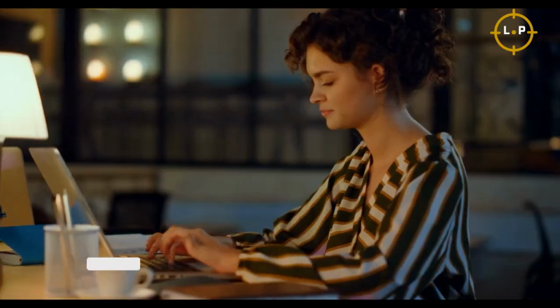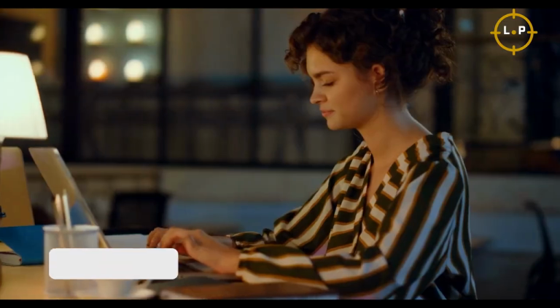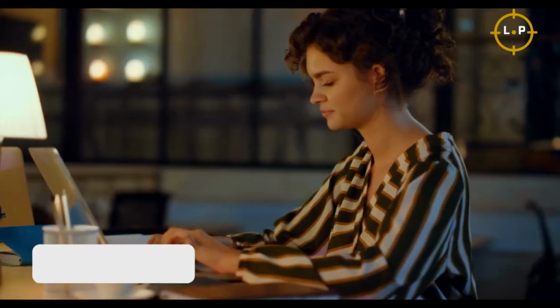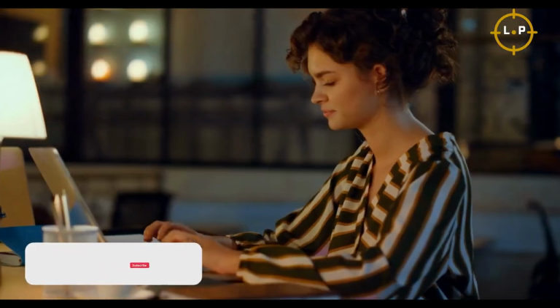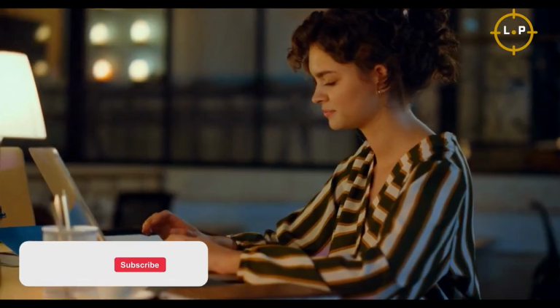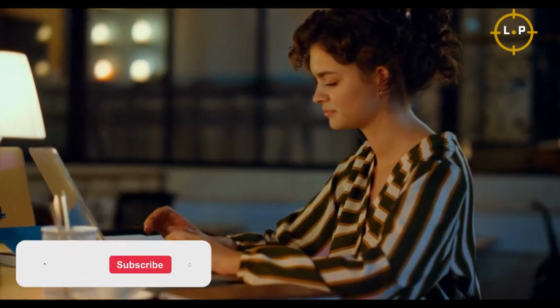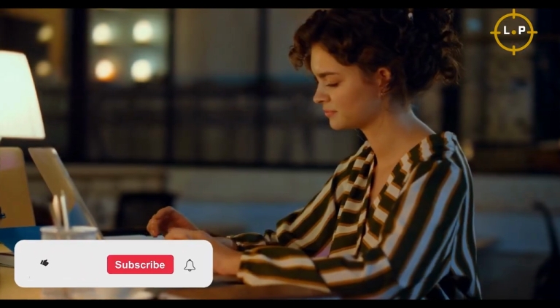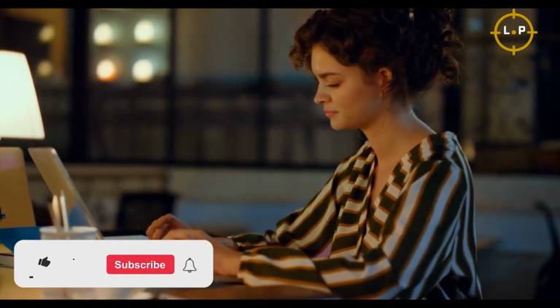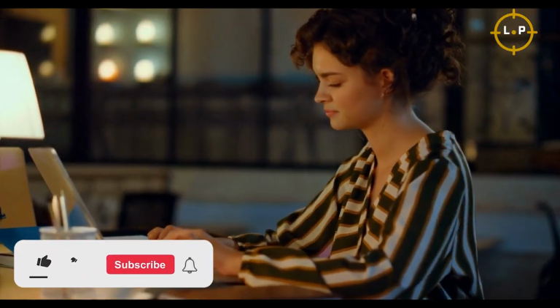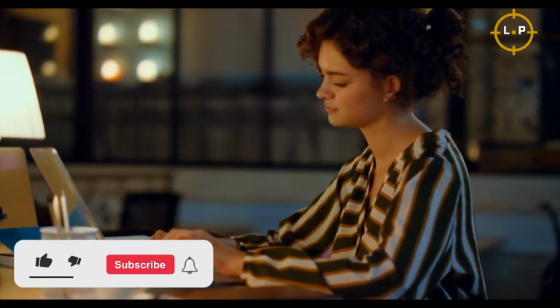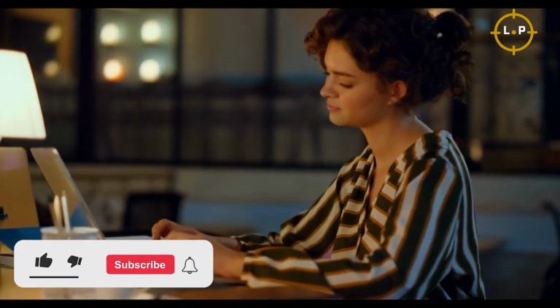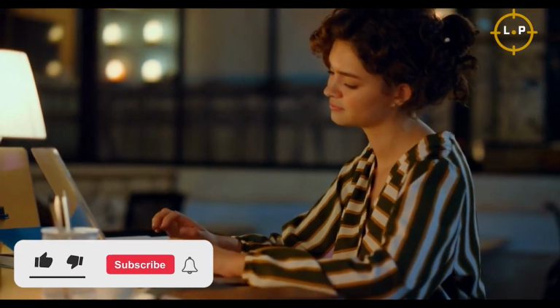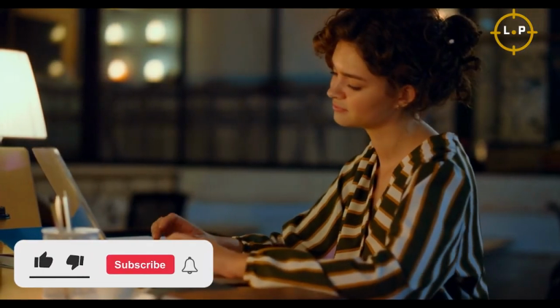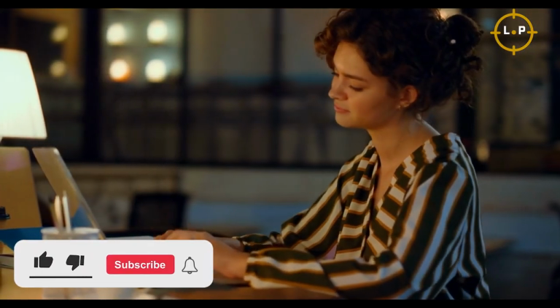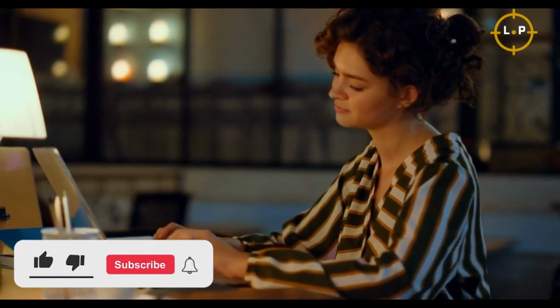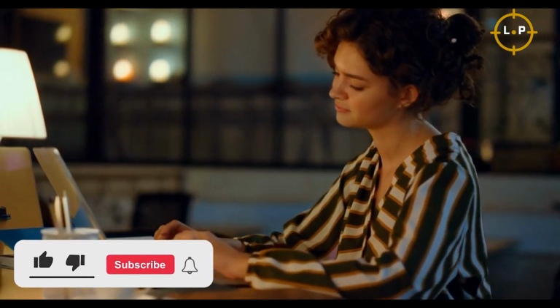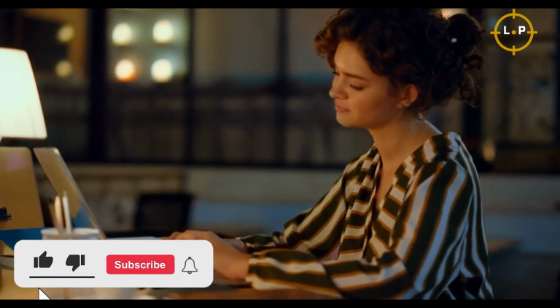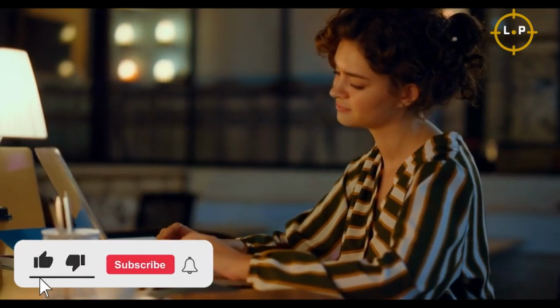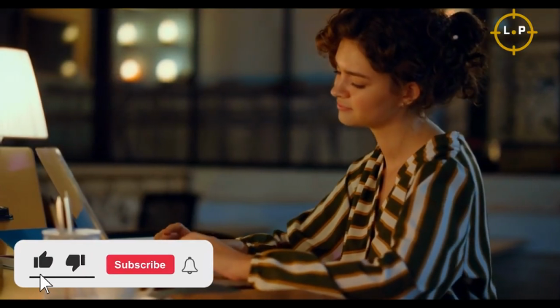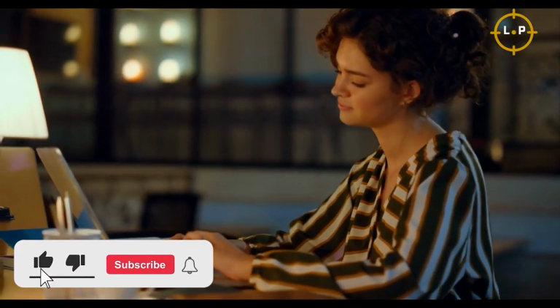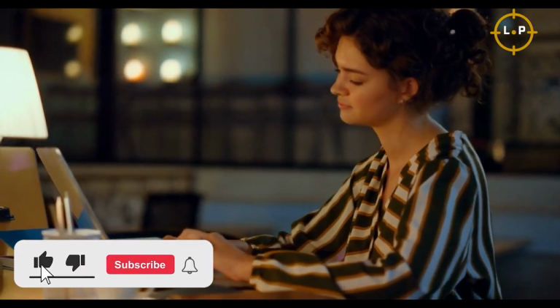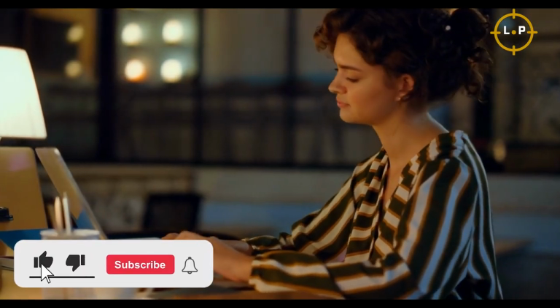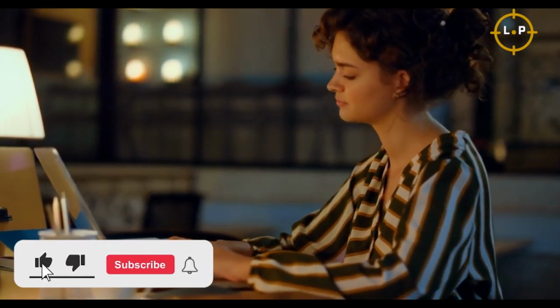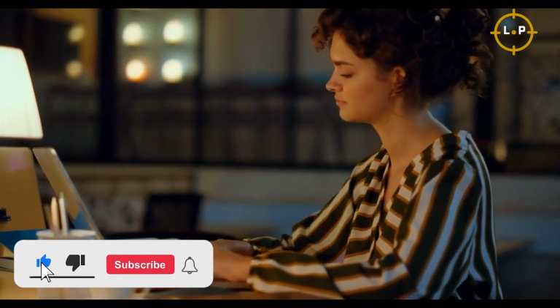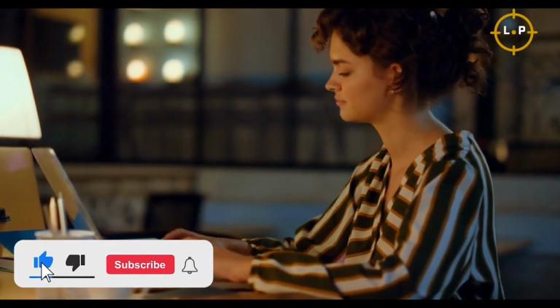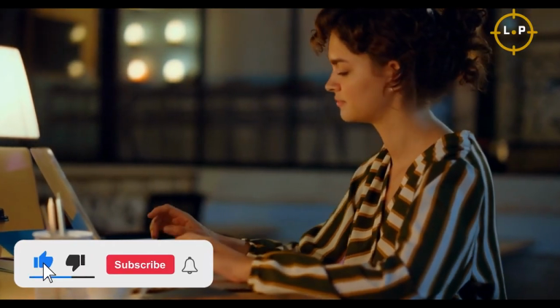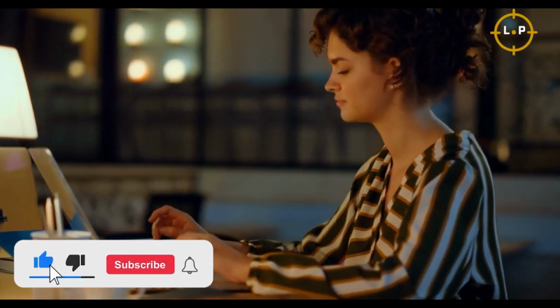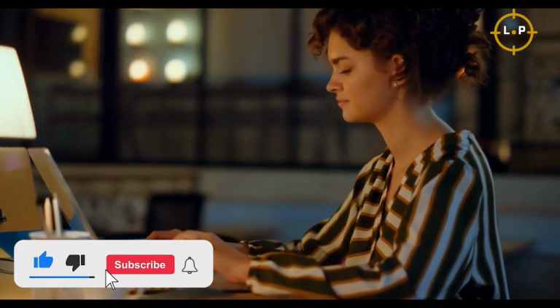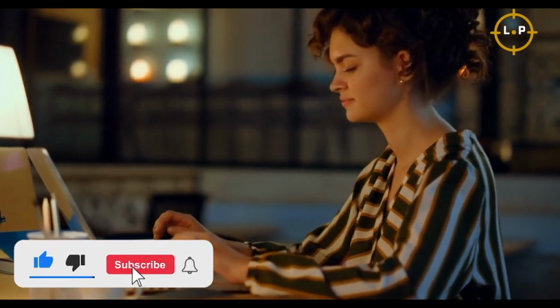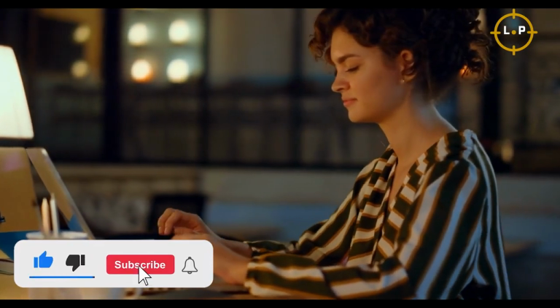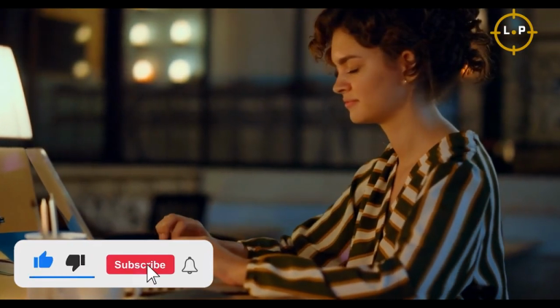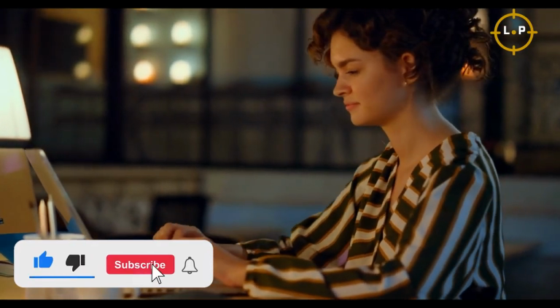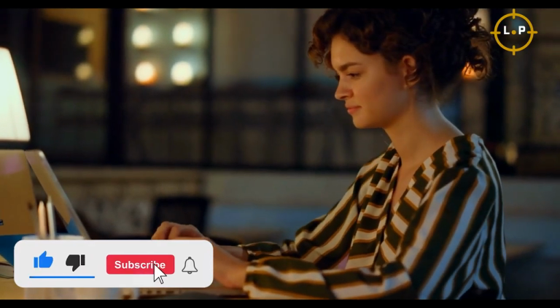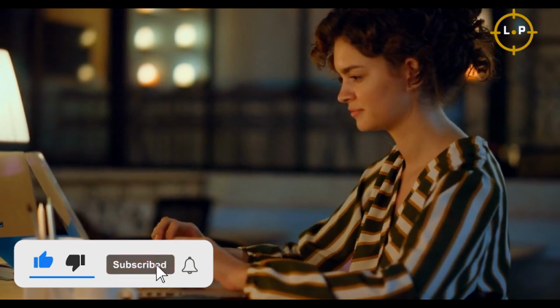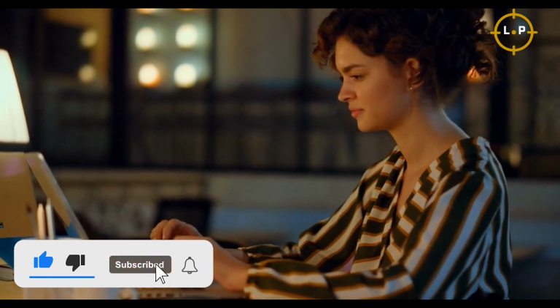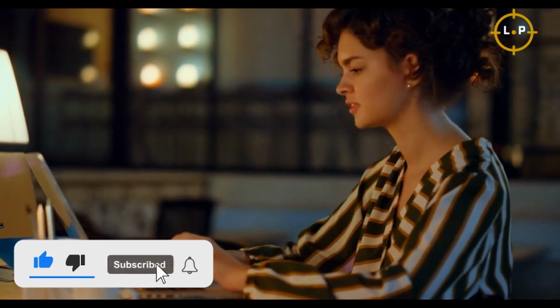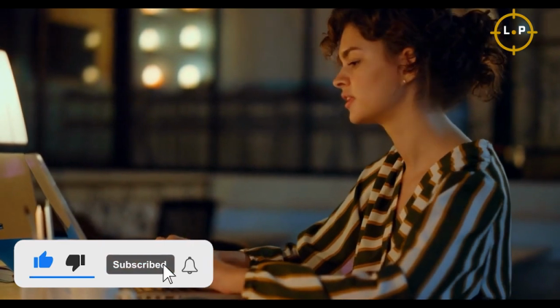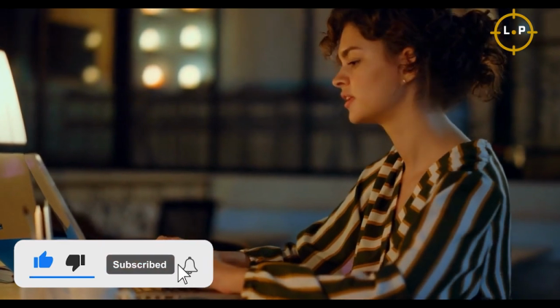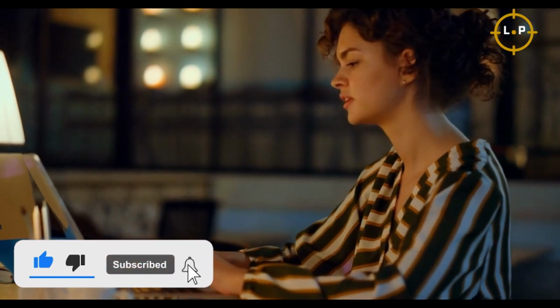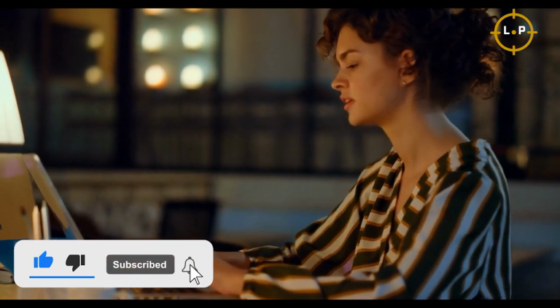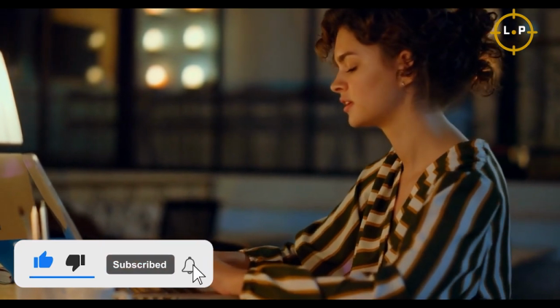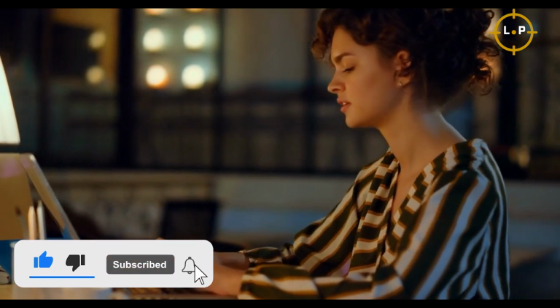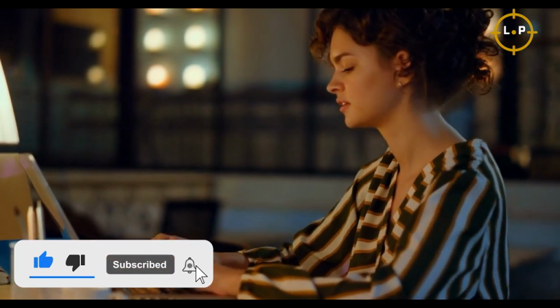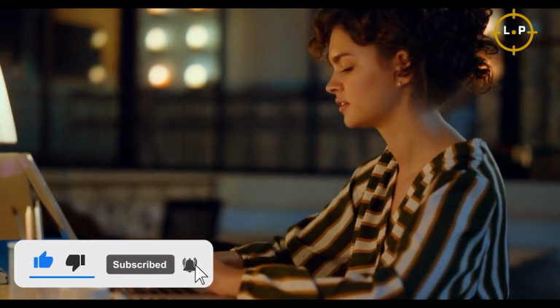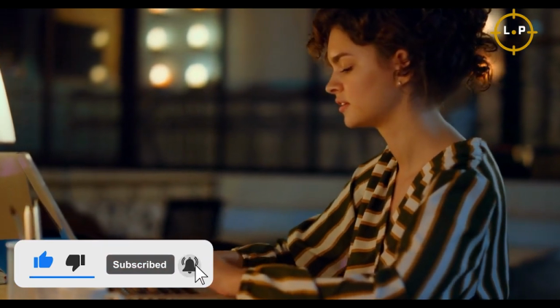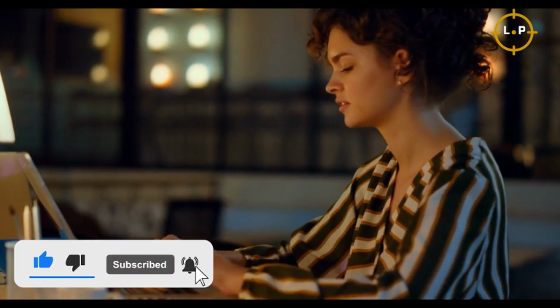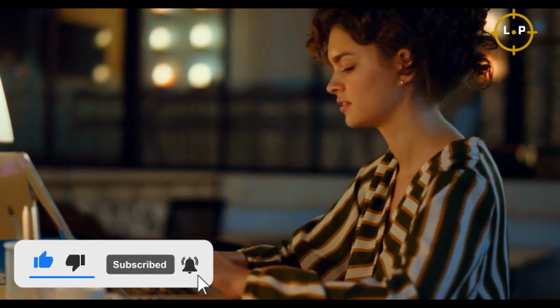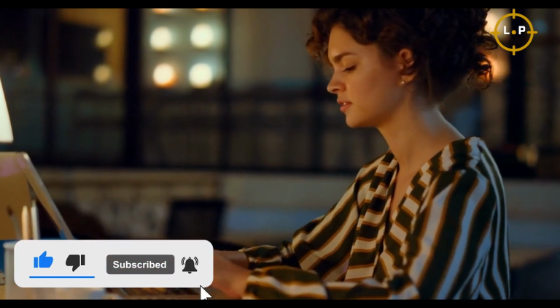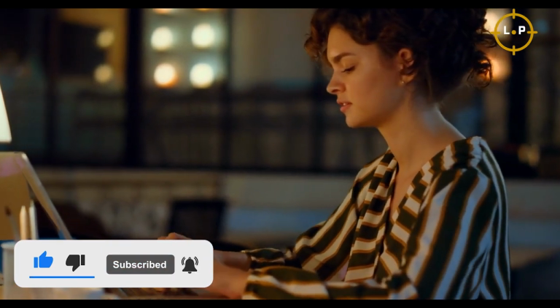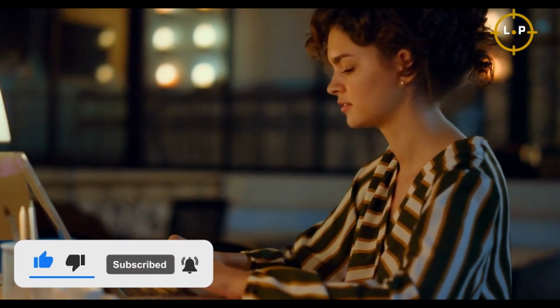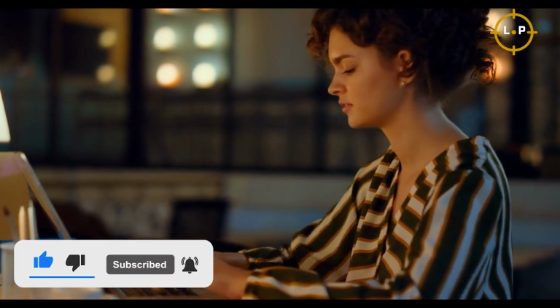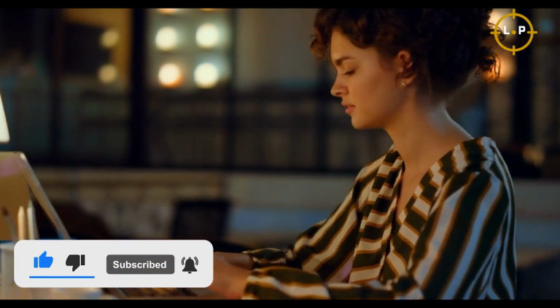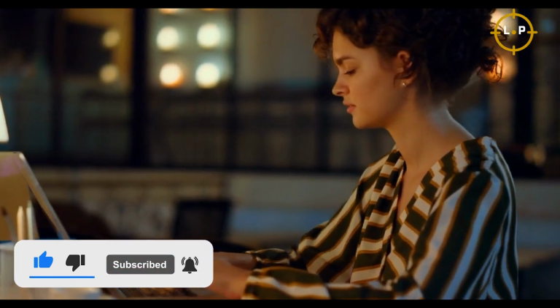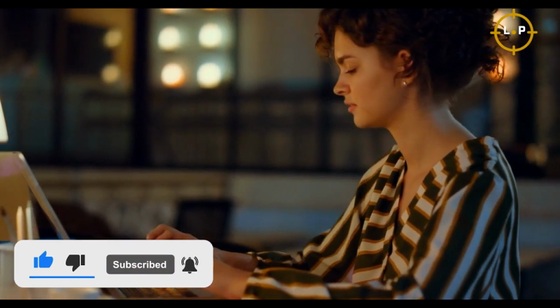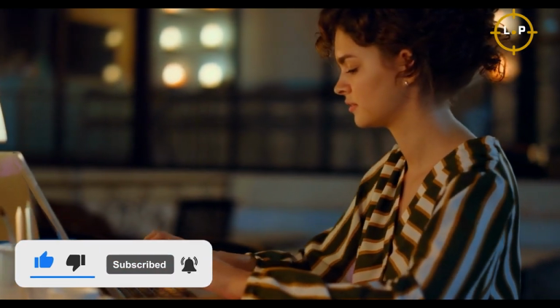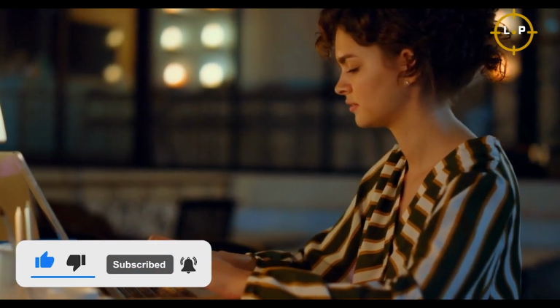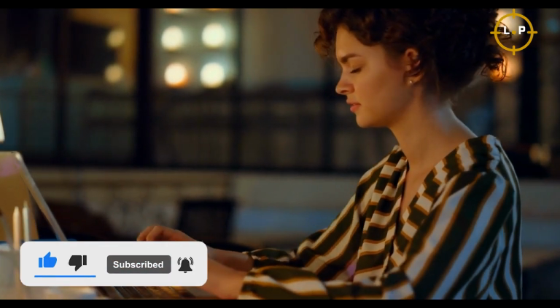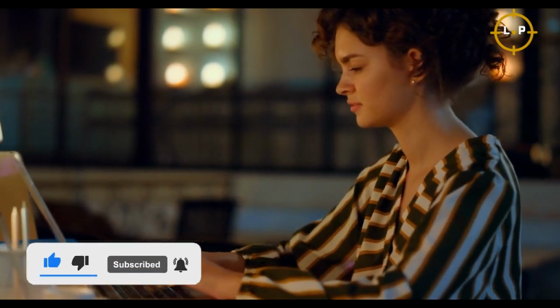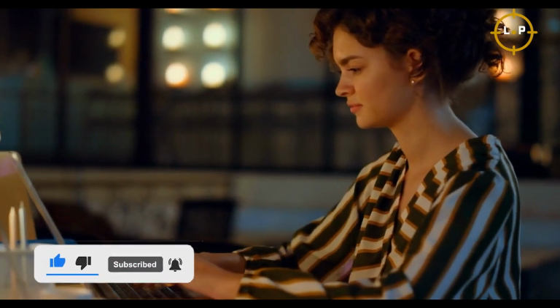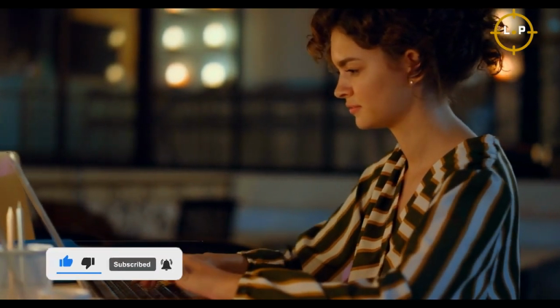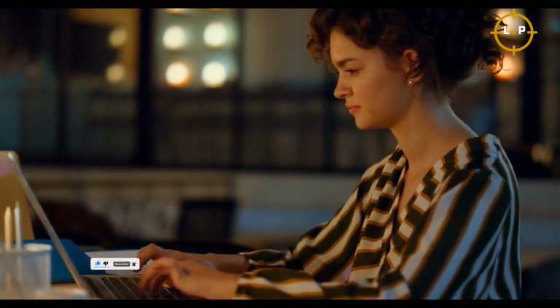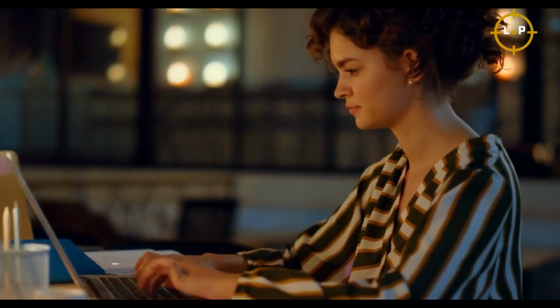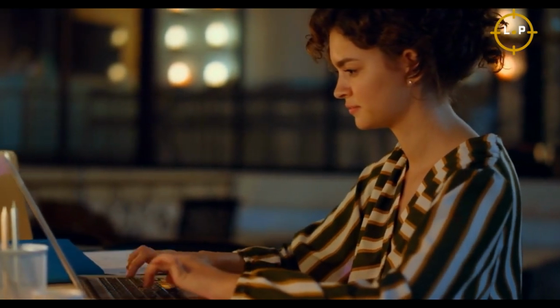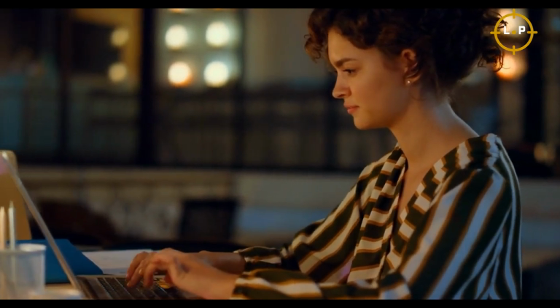Subscribe to this channel if it's your first time here and hit the notification button so you won't miss any luxurious content coming up soon.